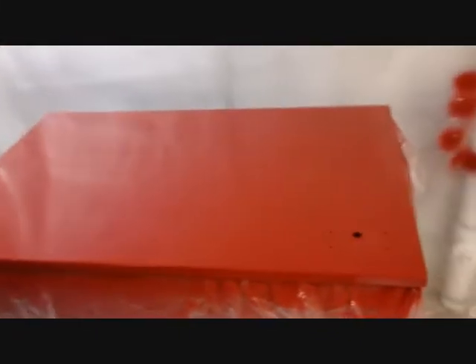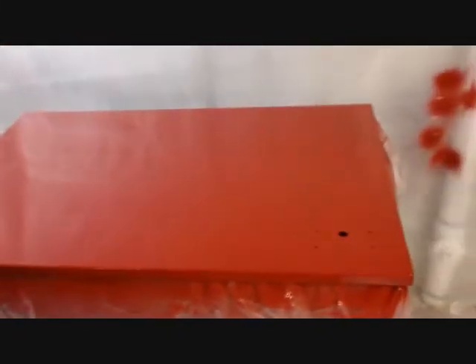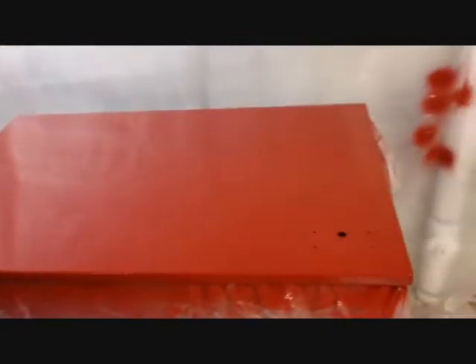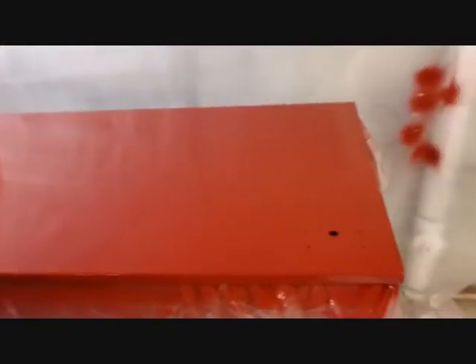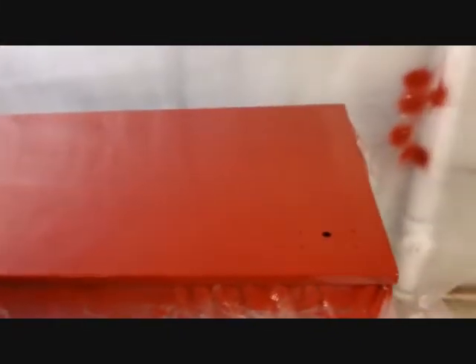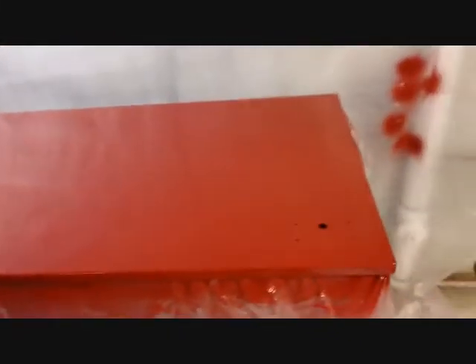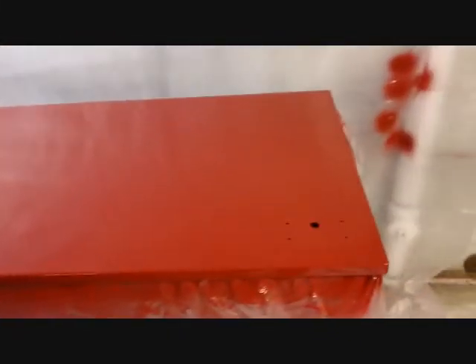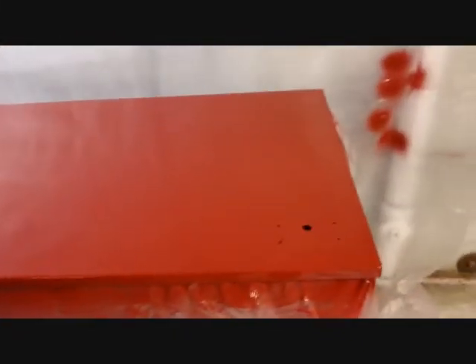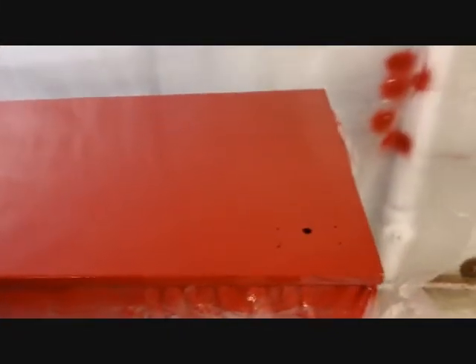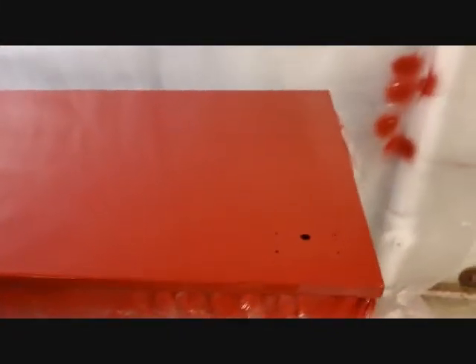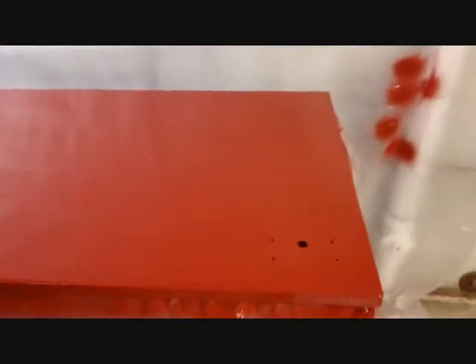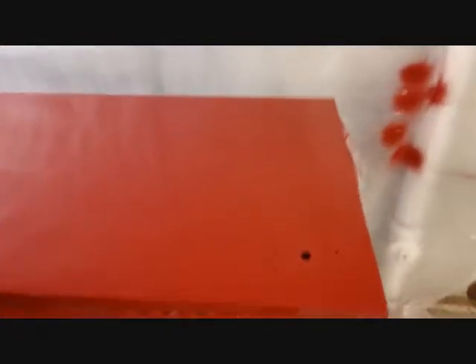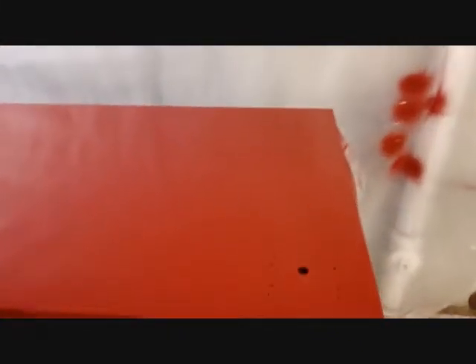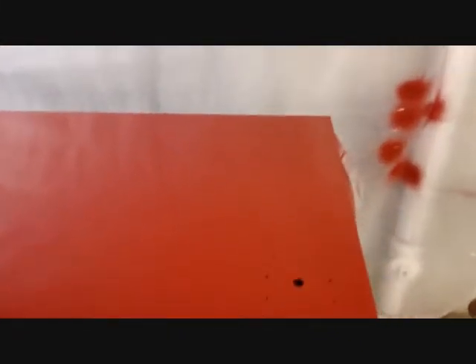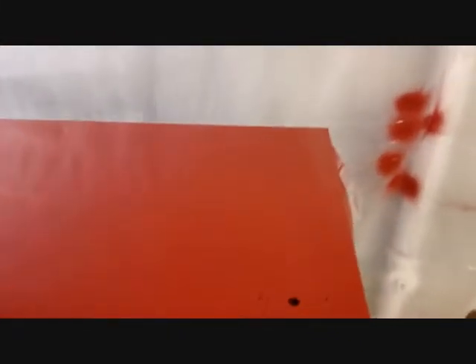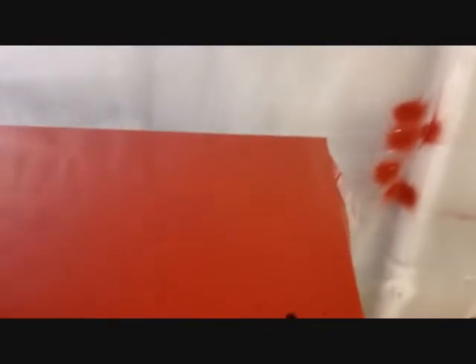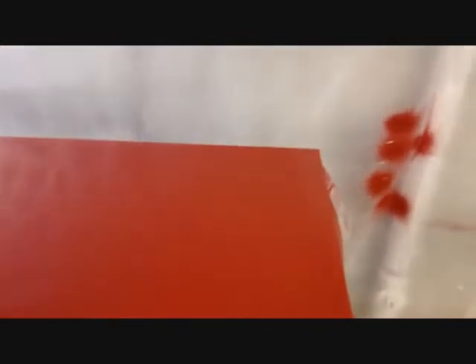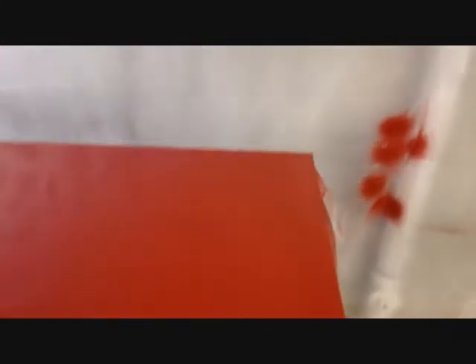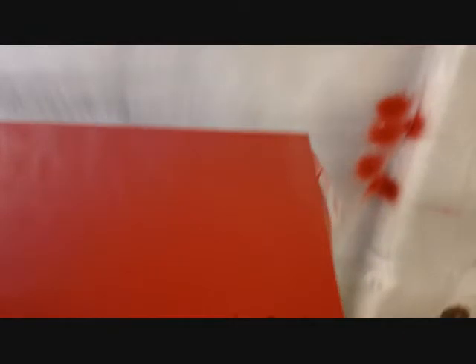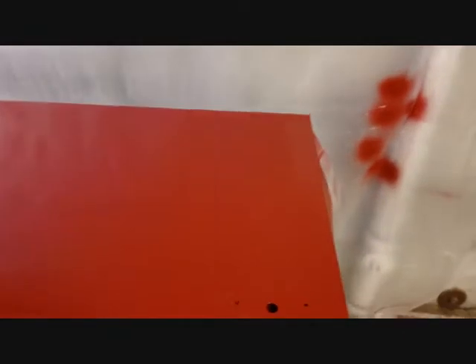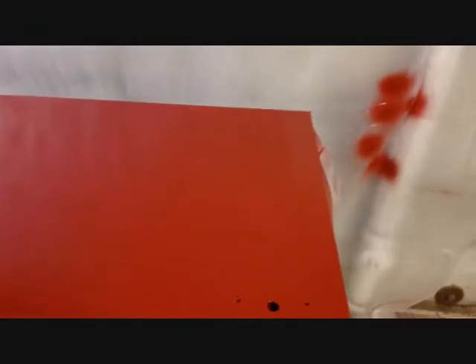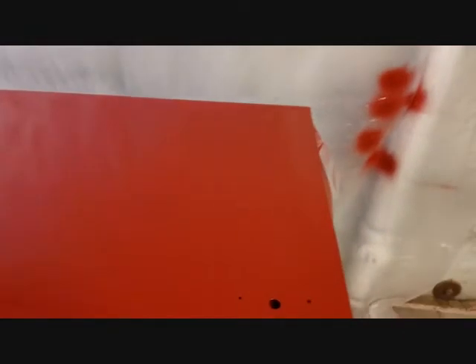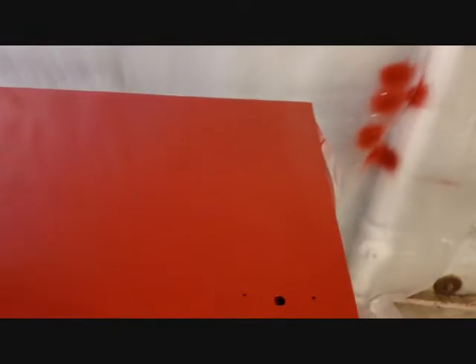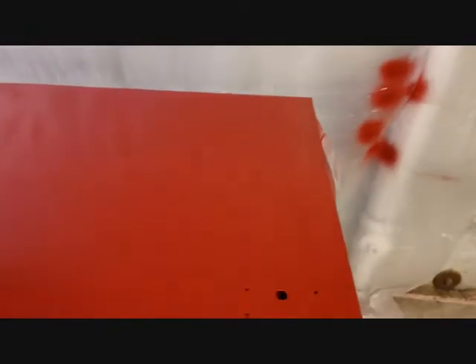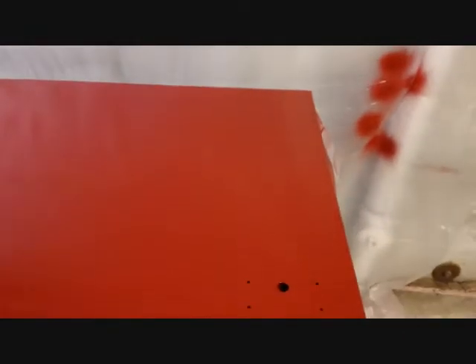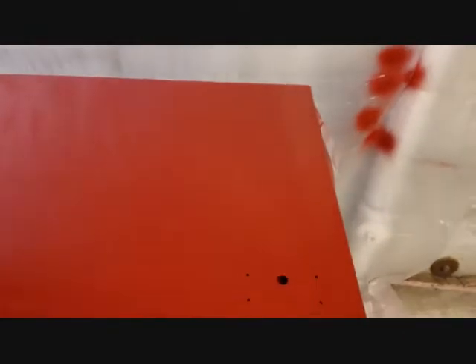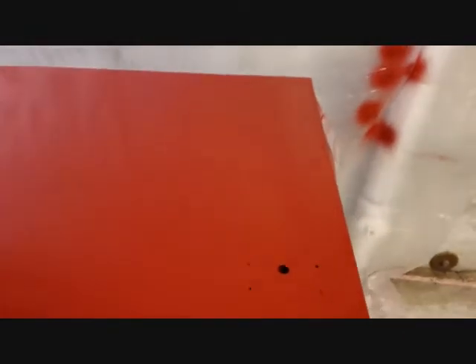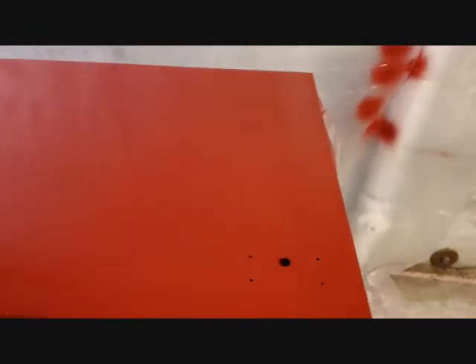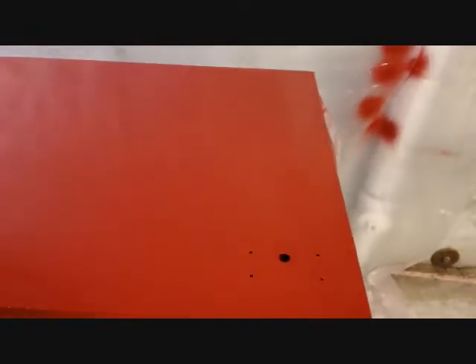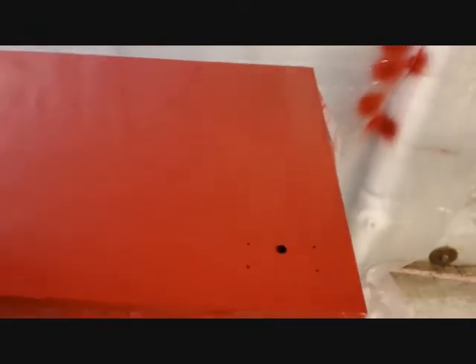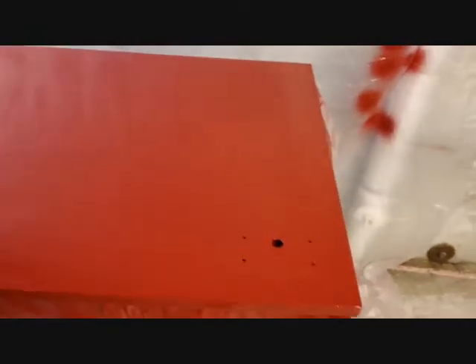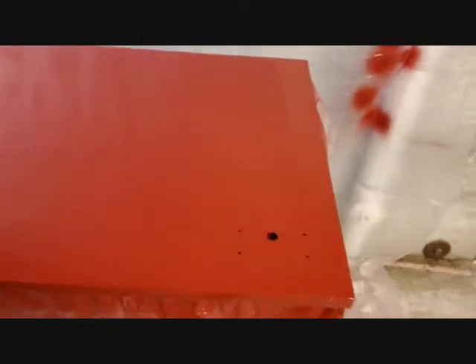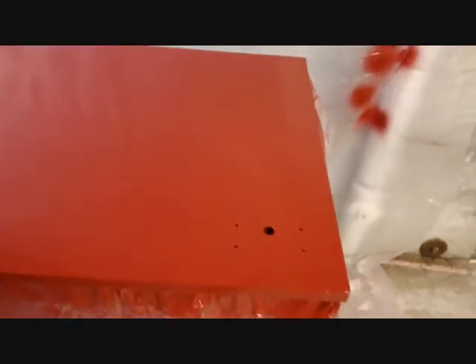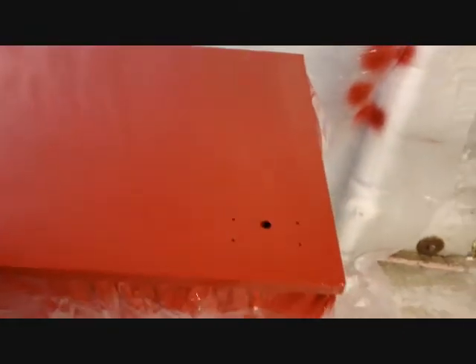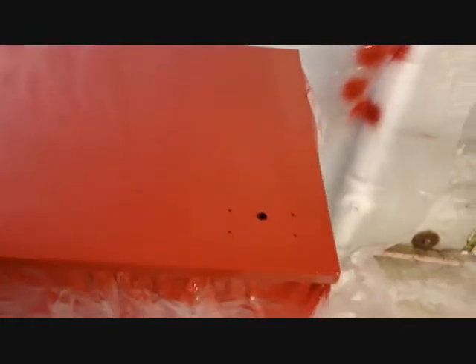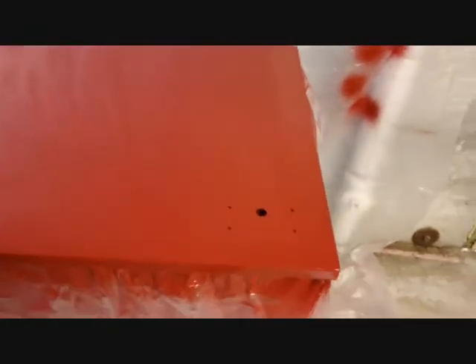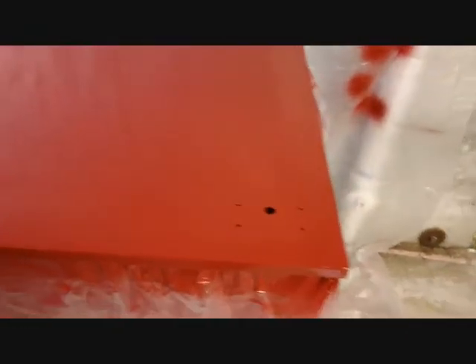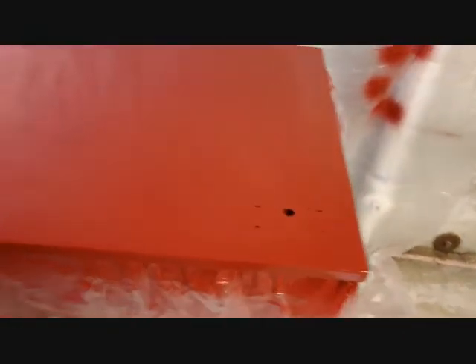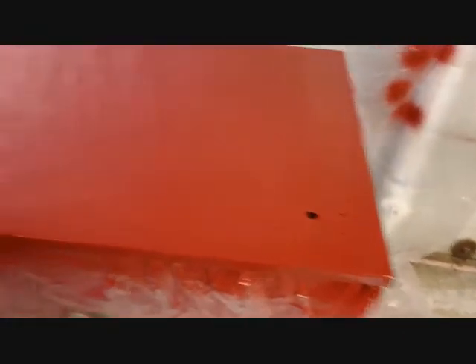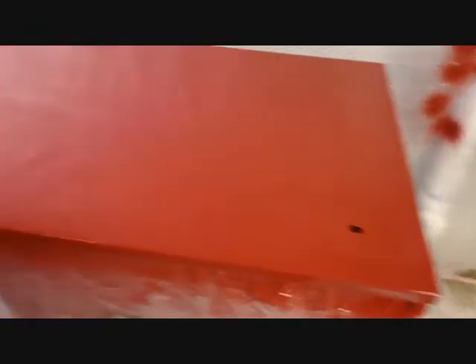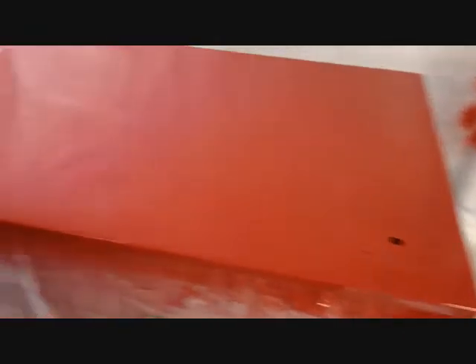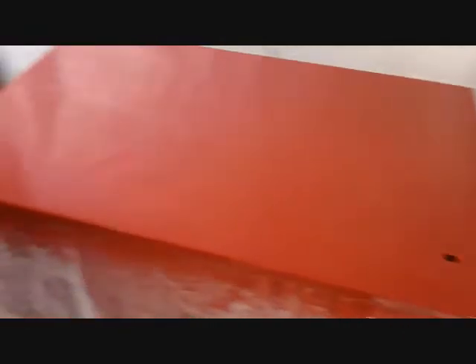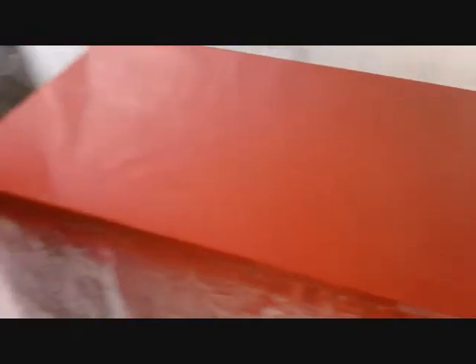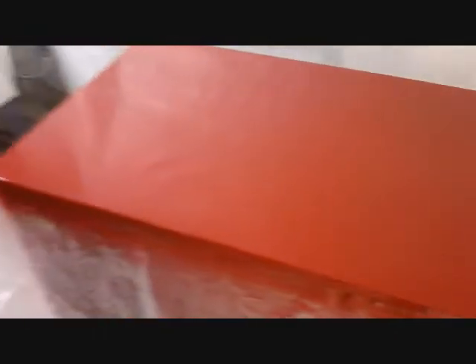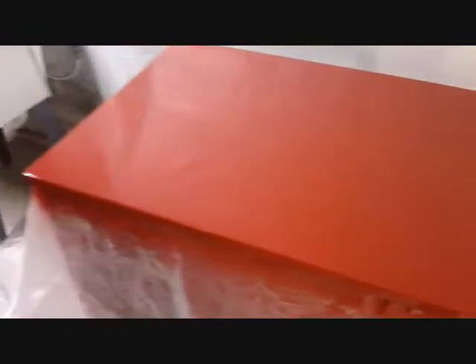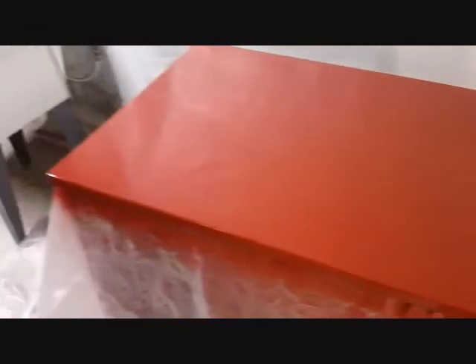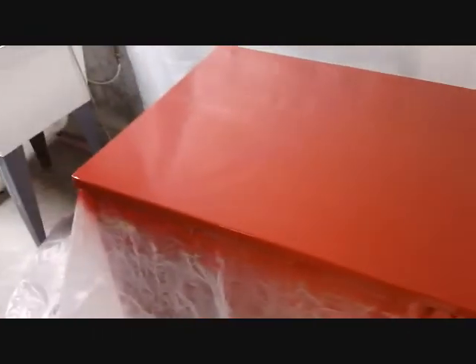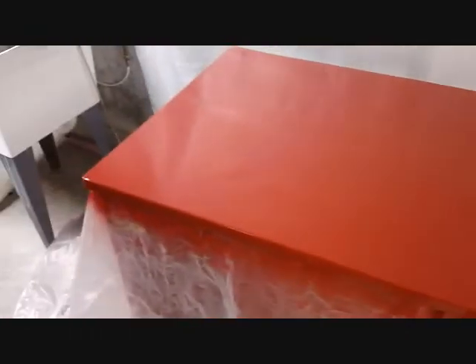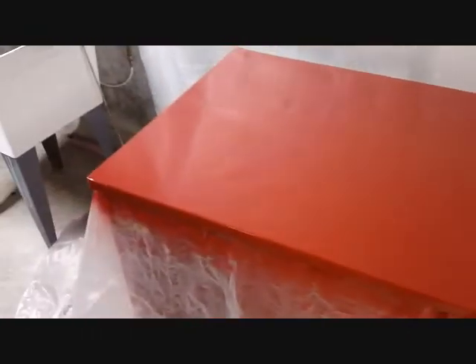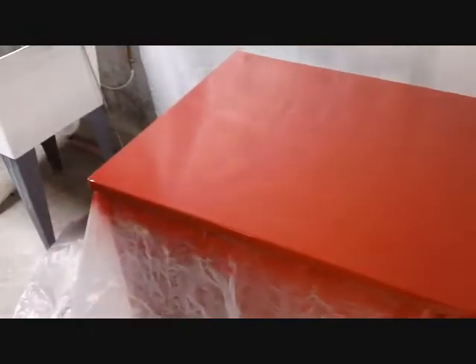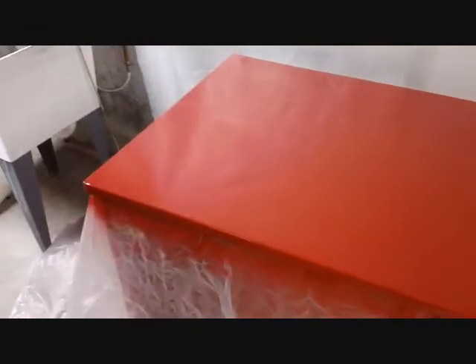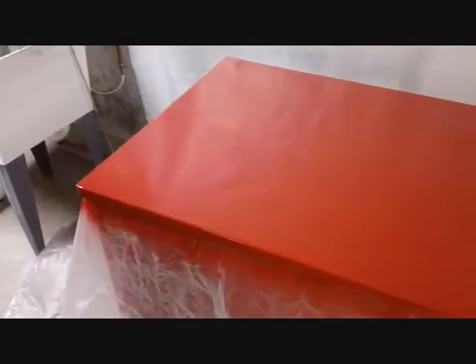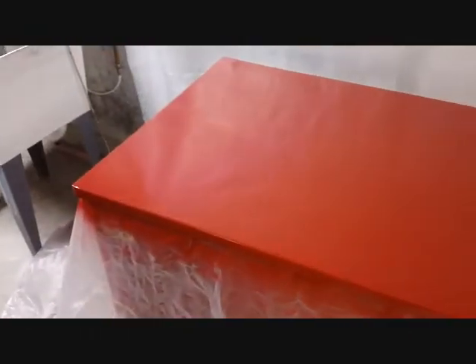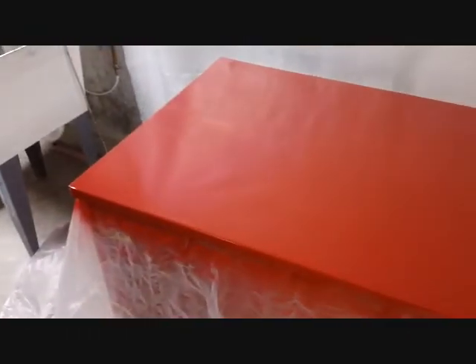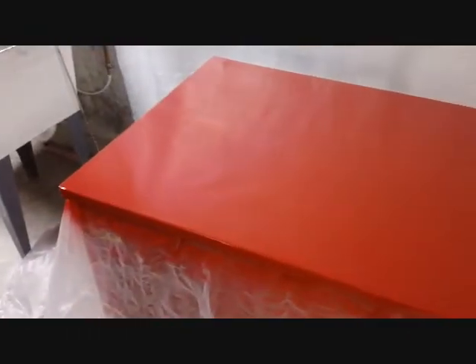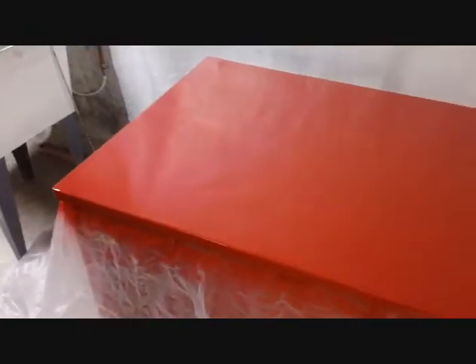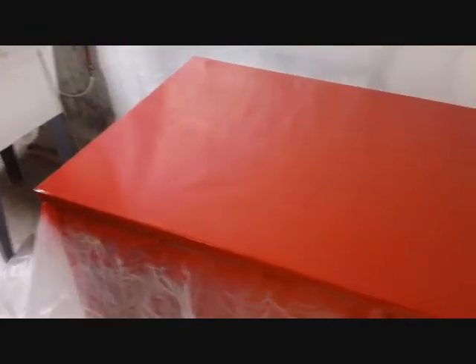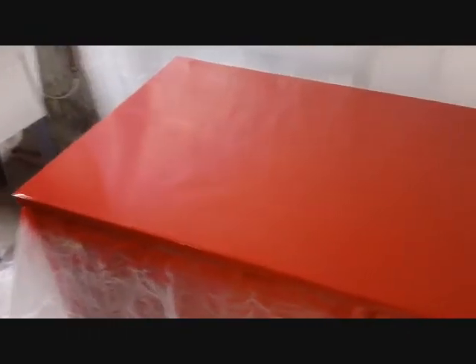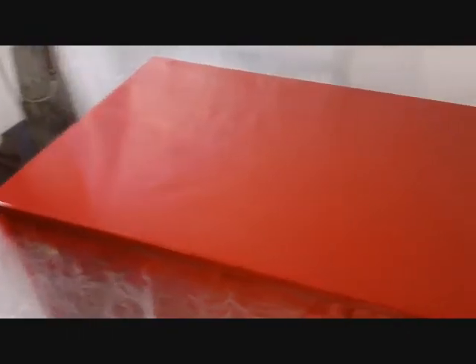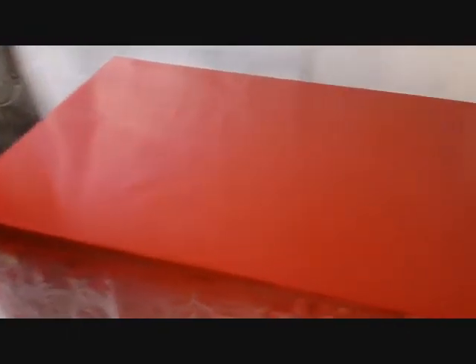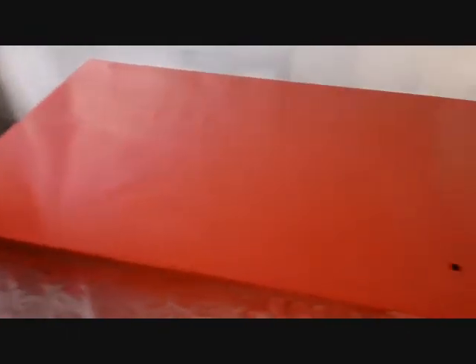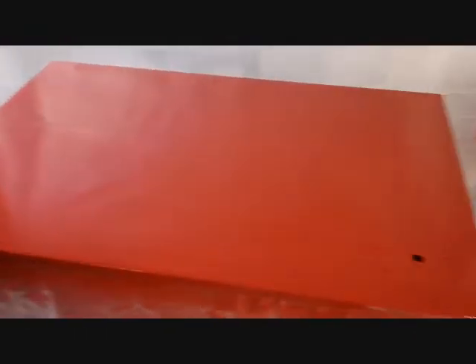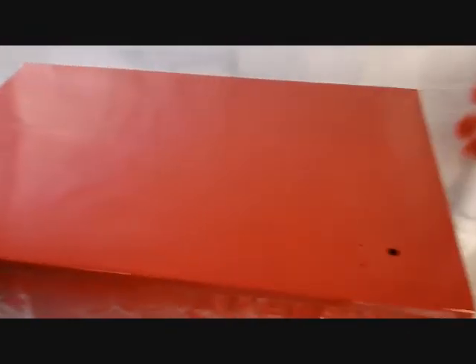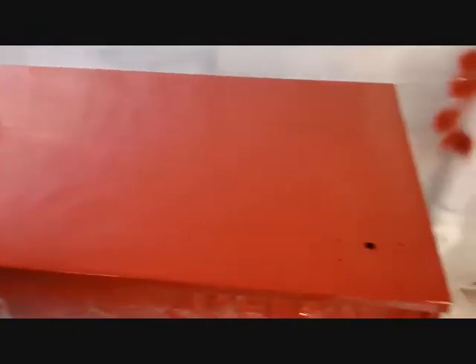It's been about an hour and I just applied the second coat. That's looking pretty good. Now I'm going to let it cure overnight.